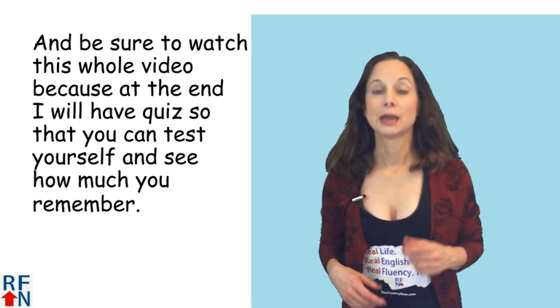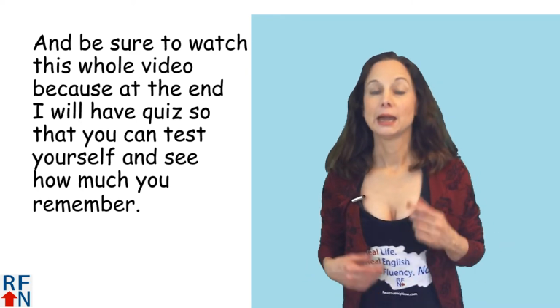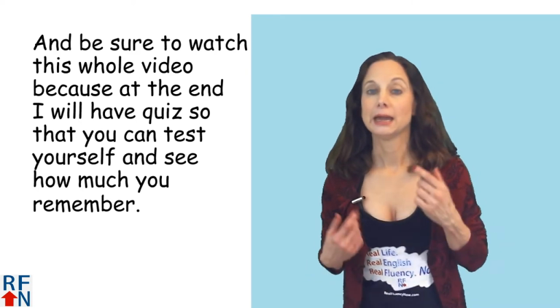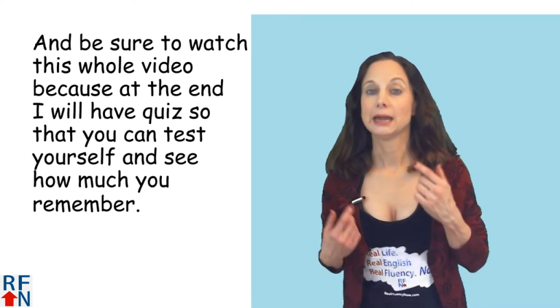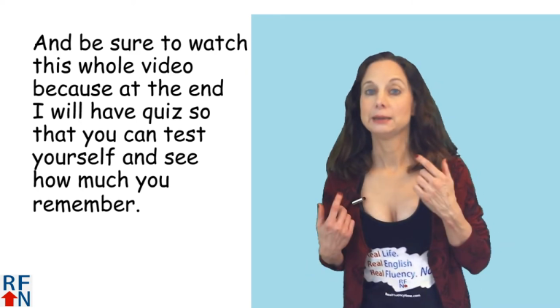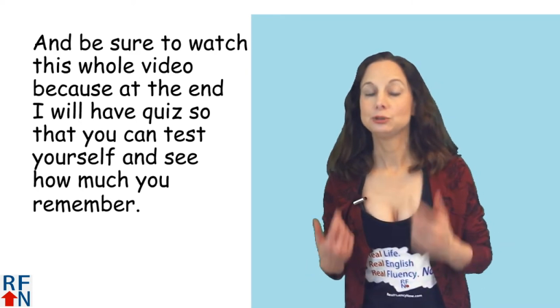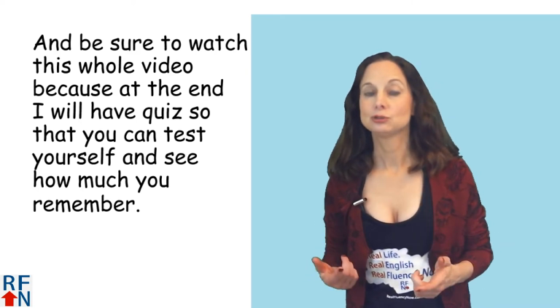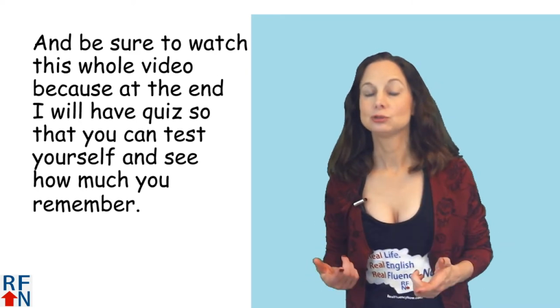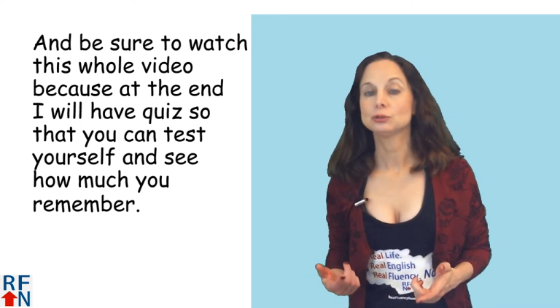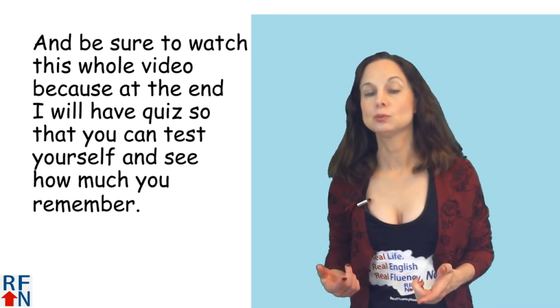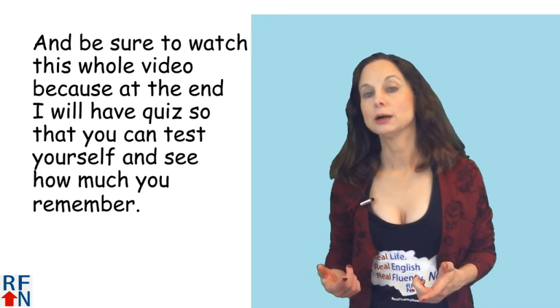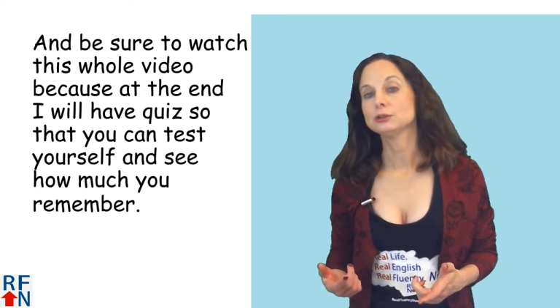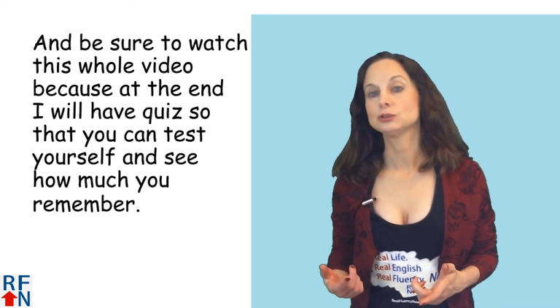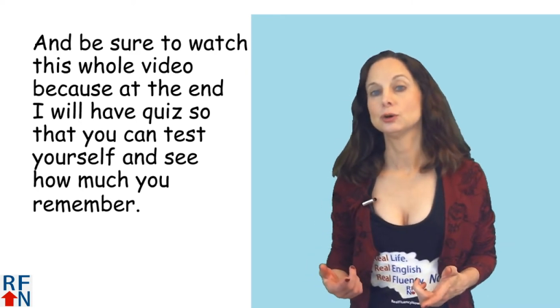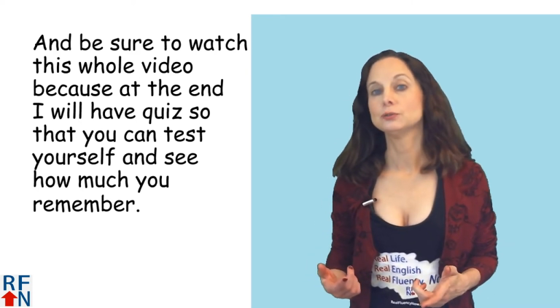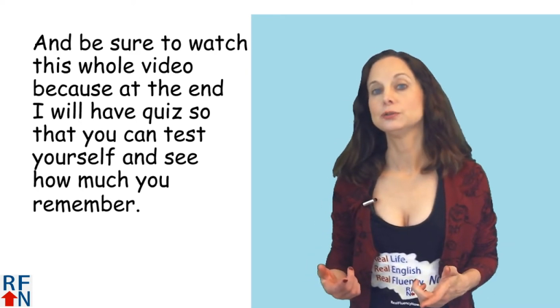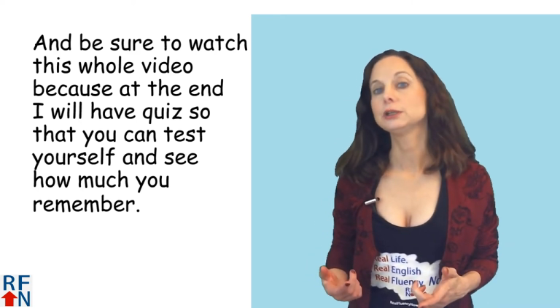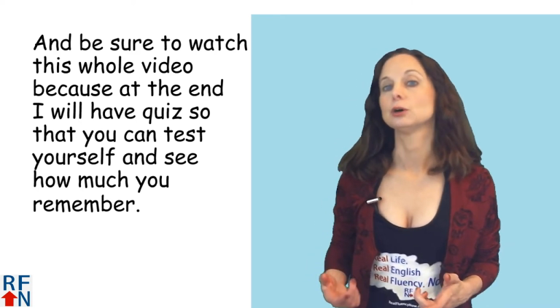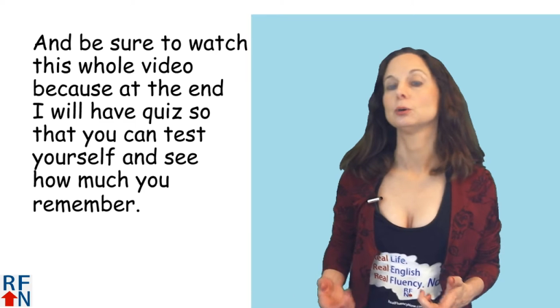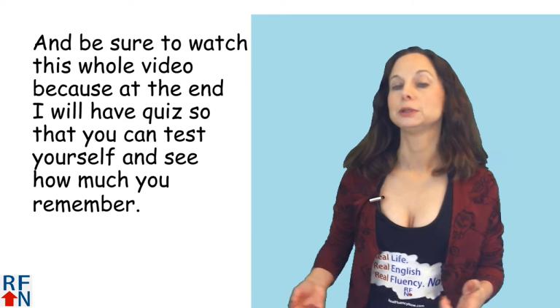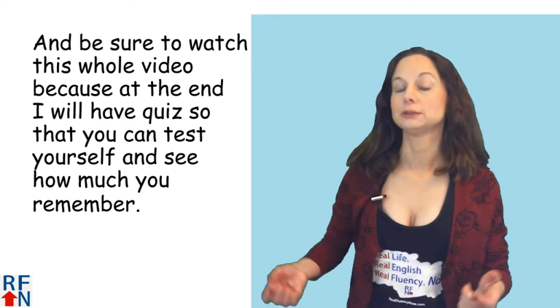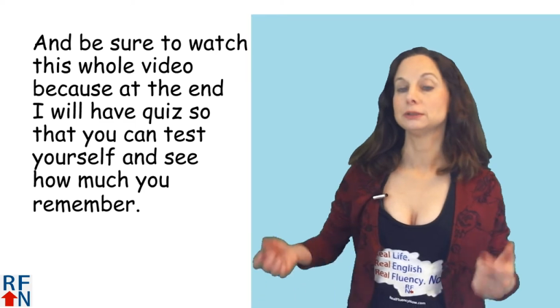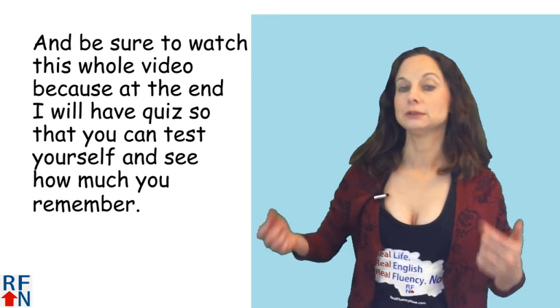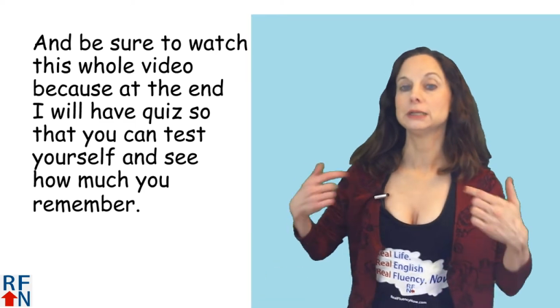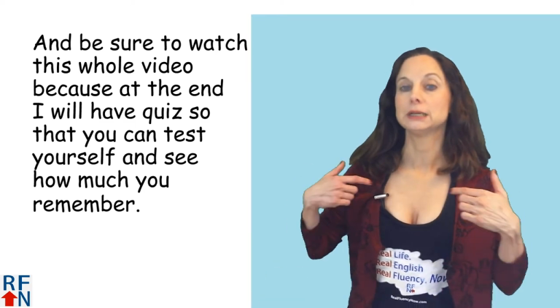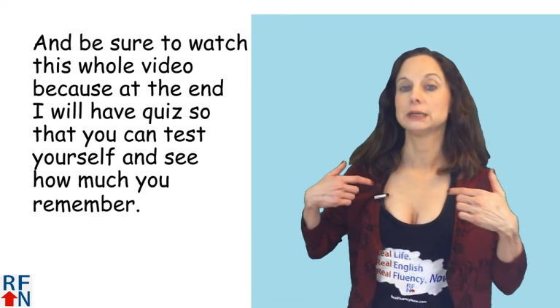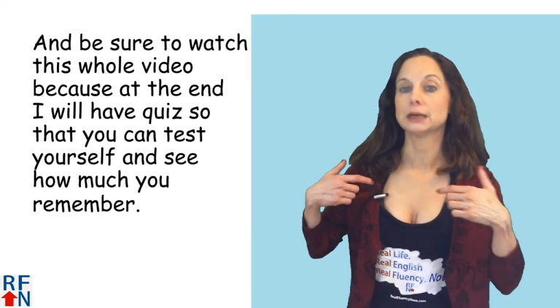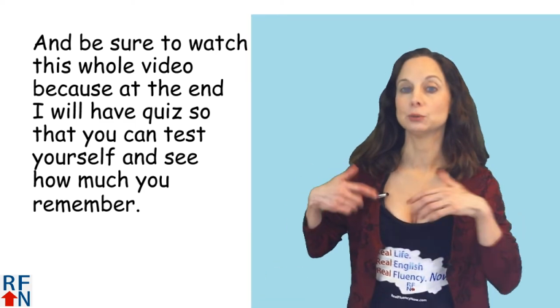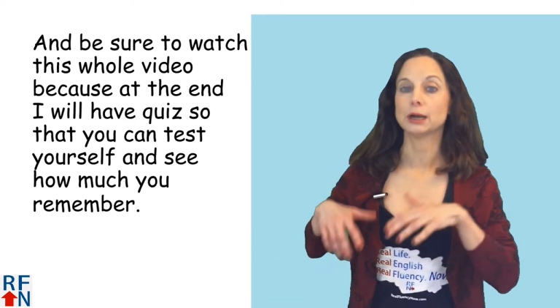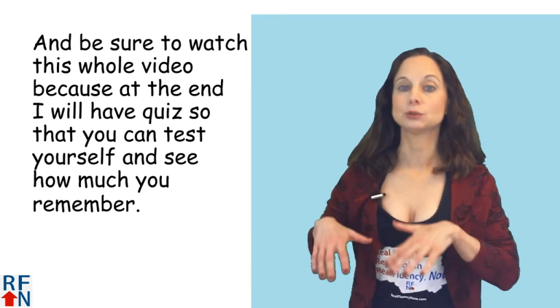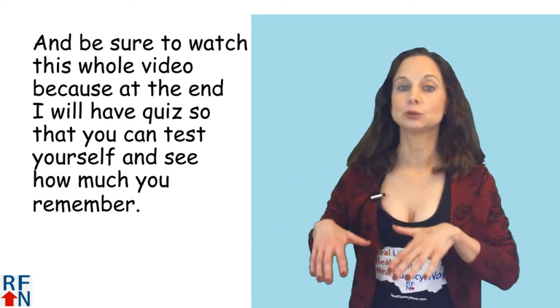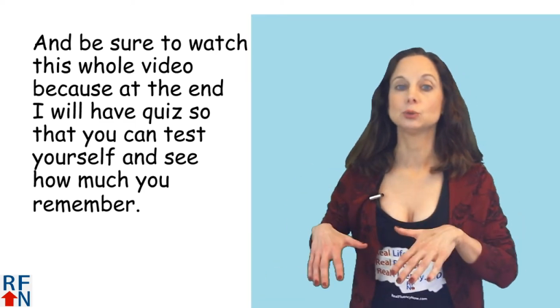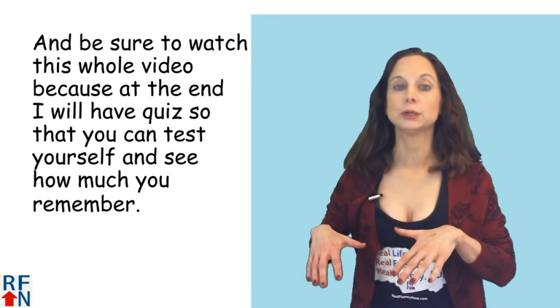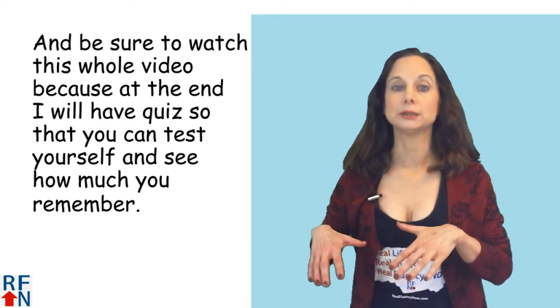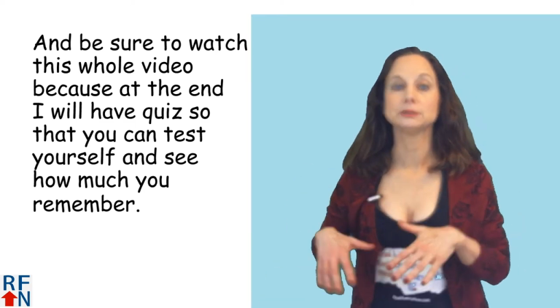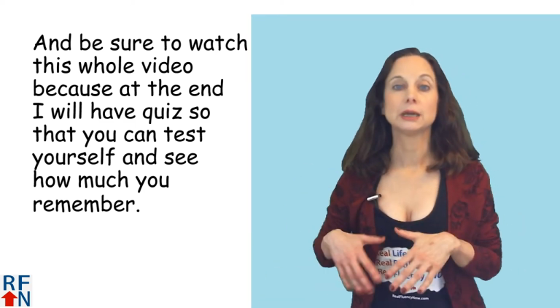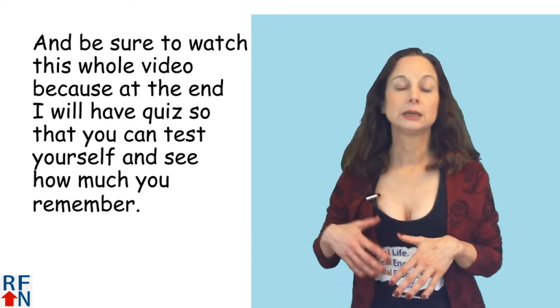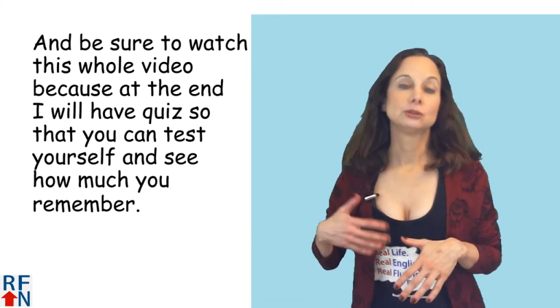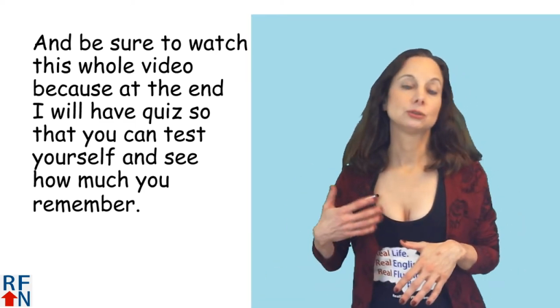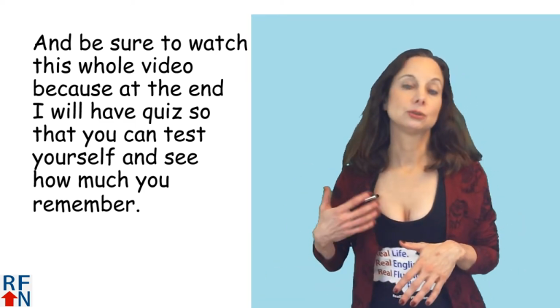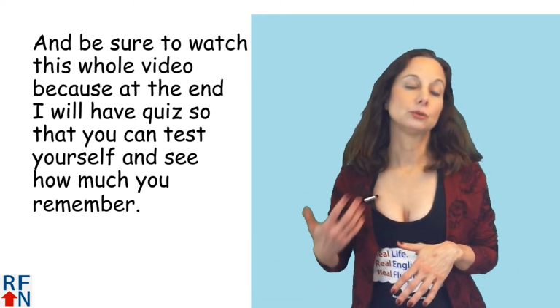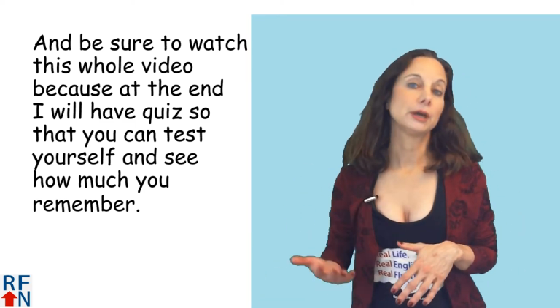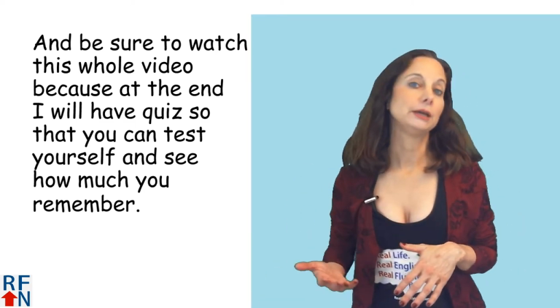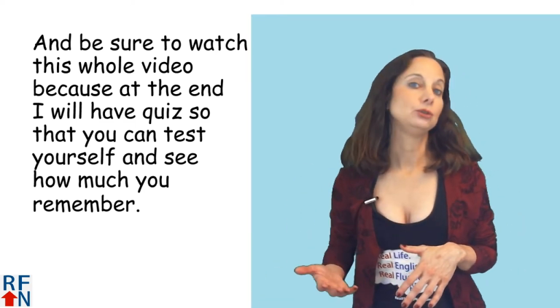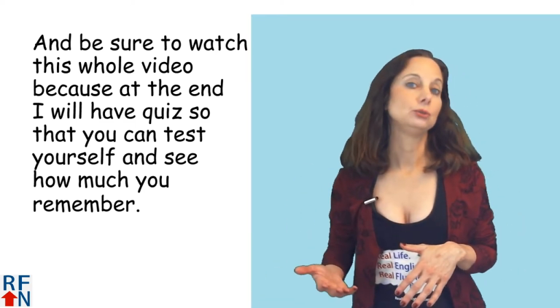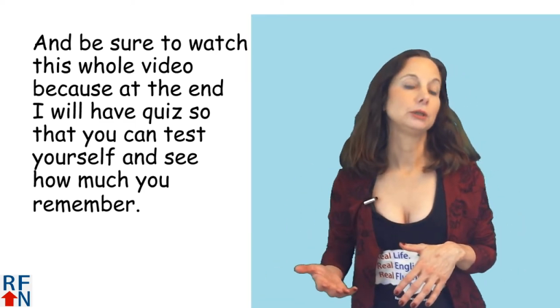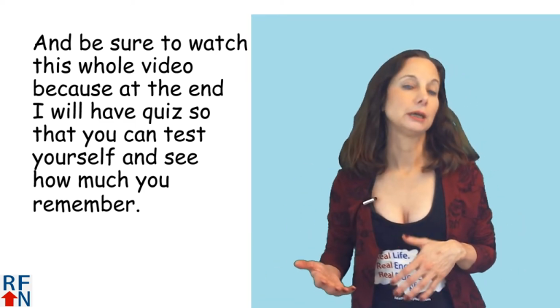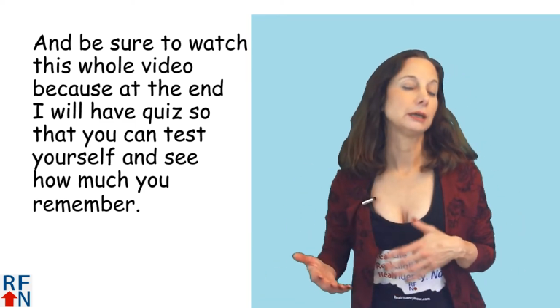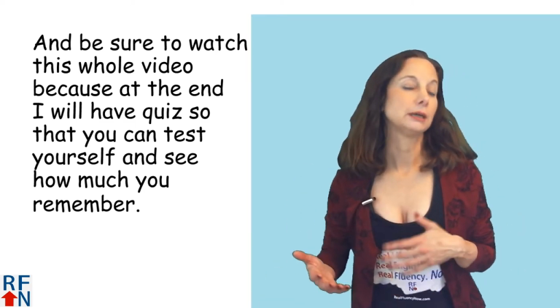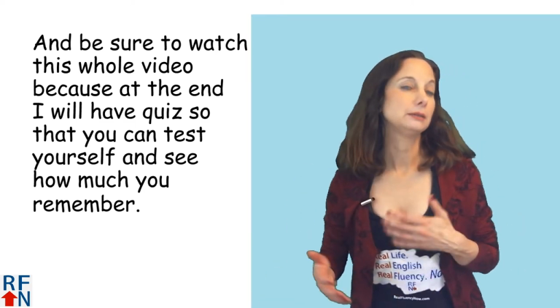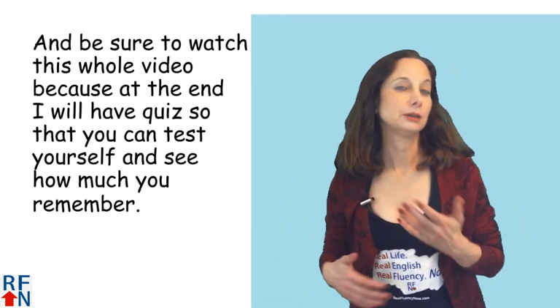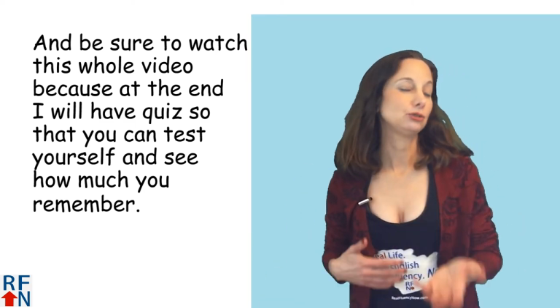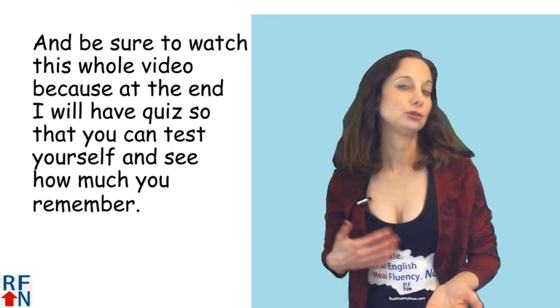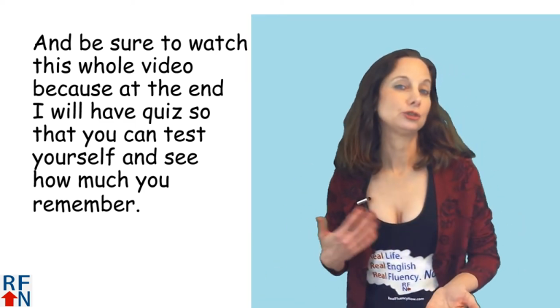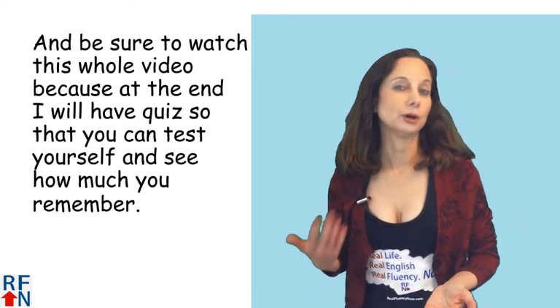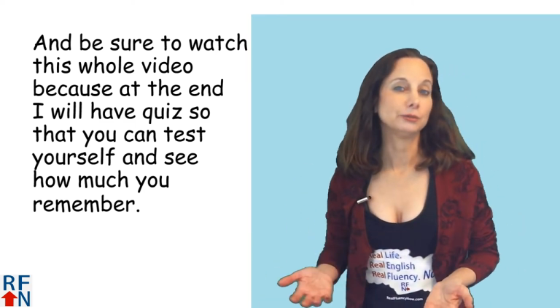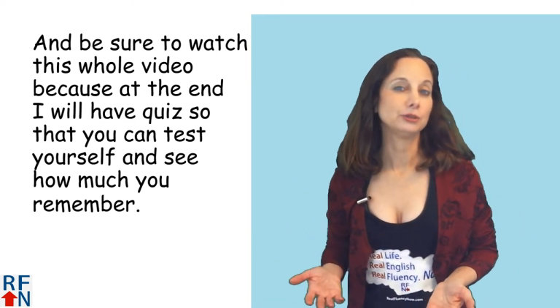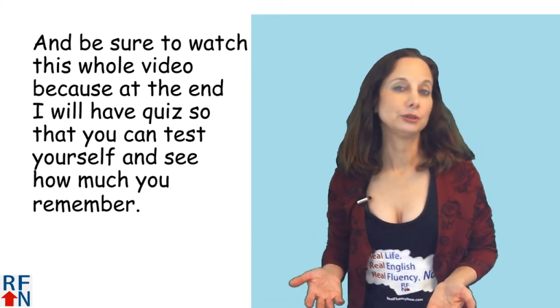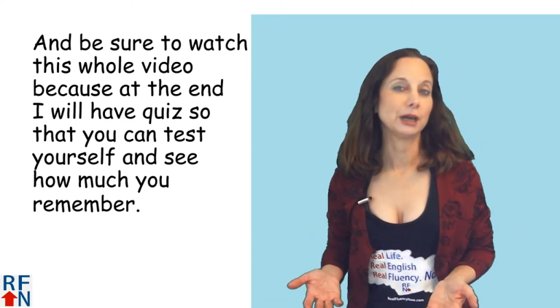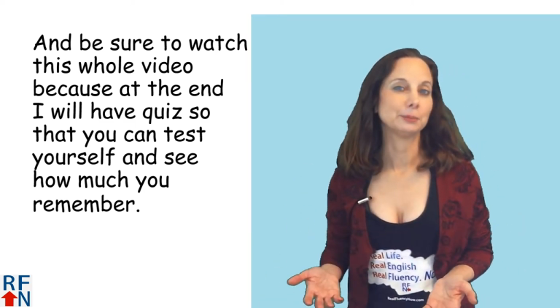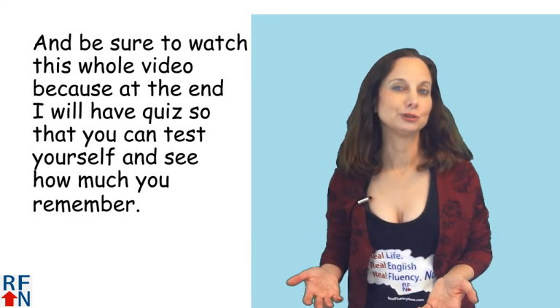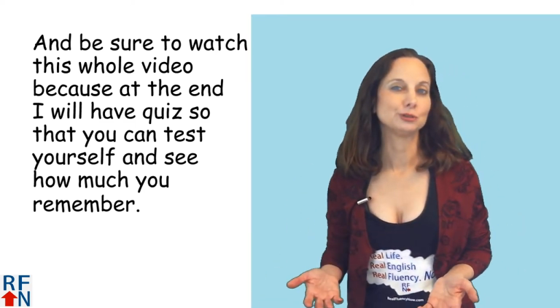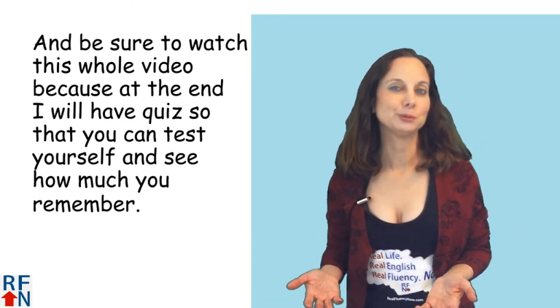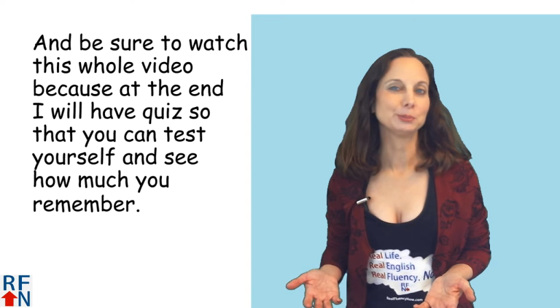Be sure to watch this whole video because at the end I will have a quiz so that you can test yourself and see how much you remember.